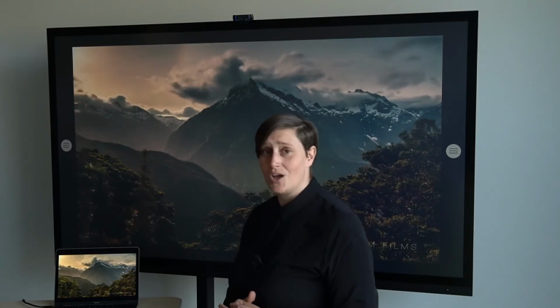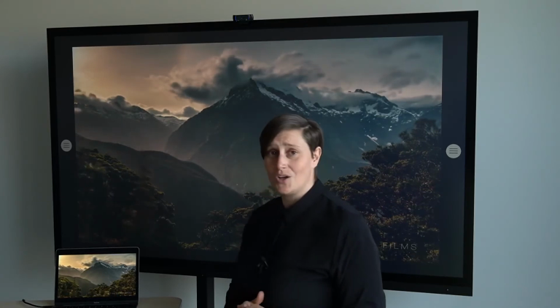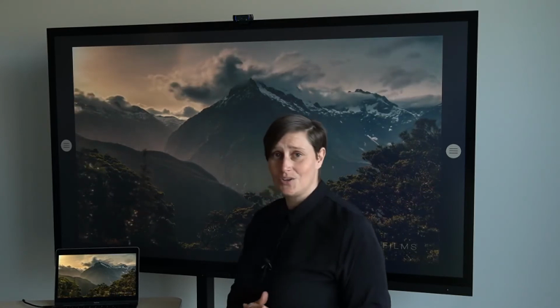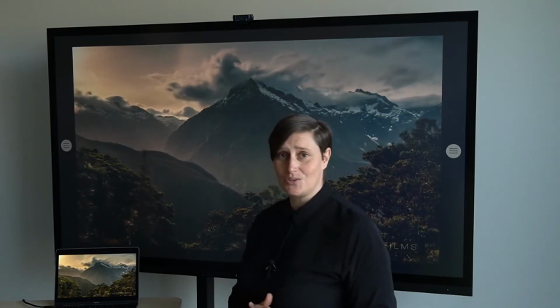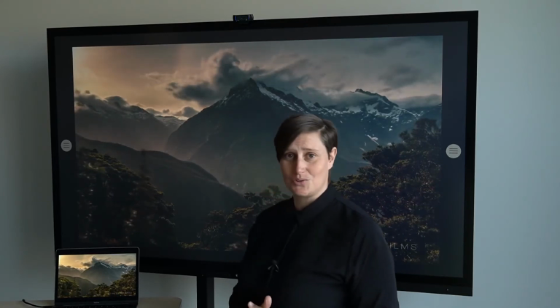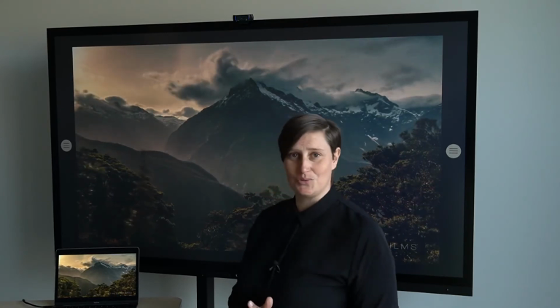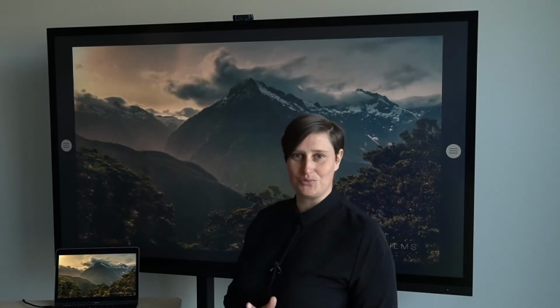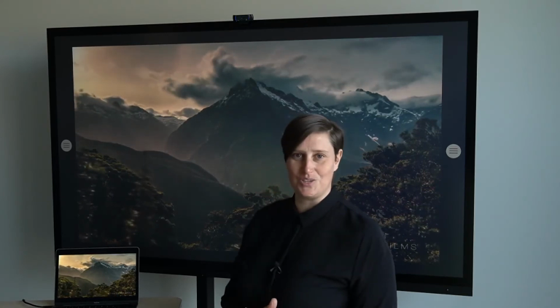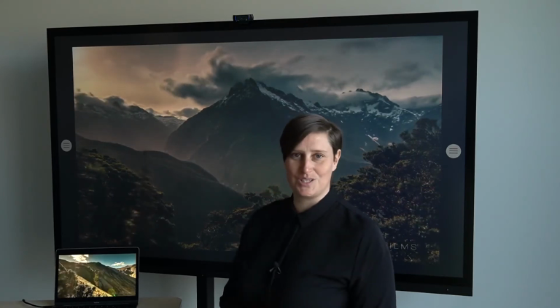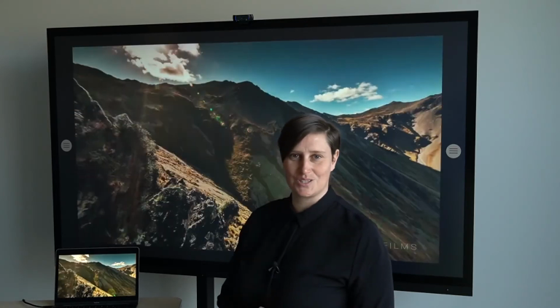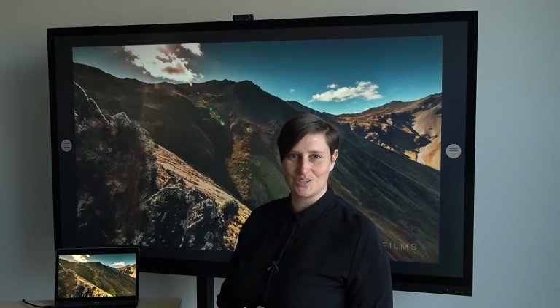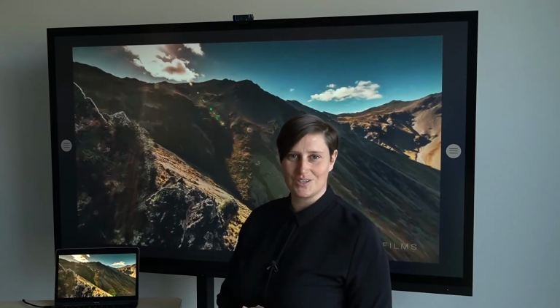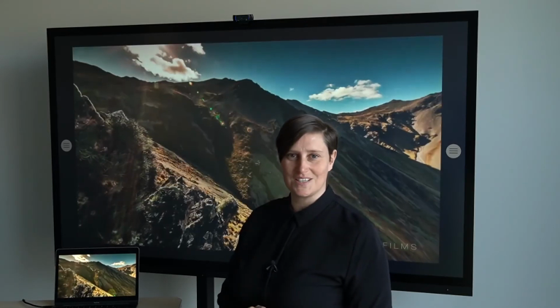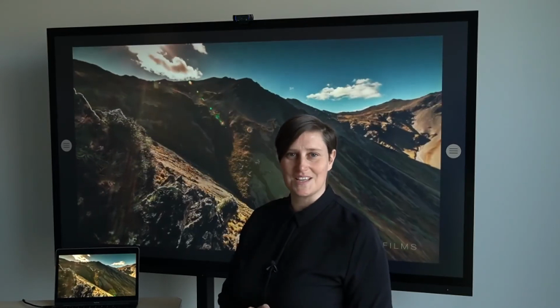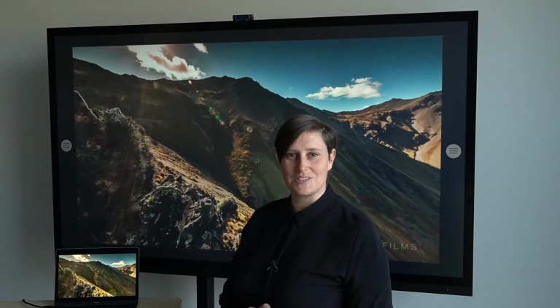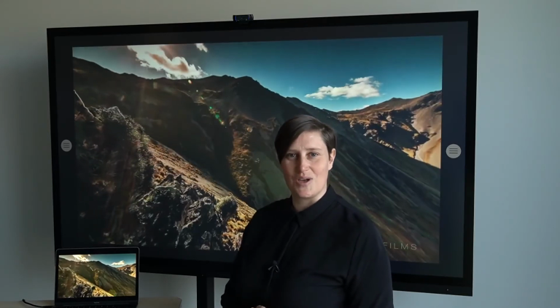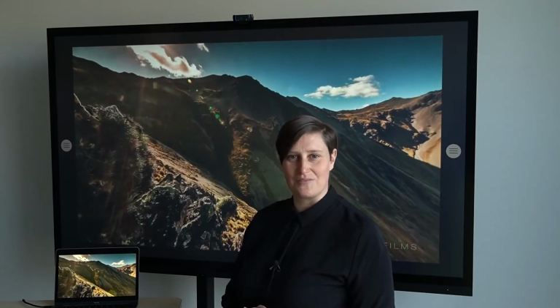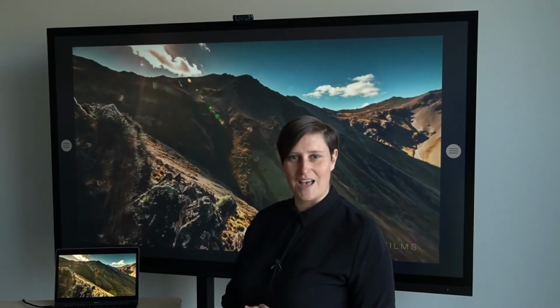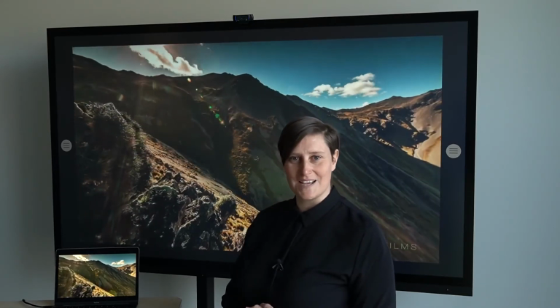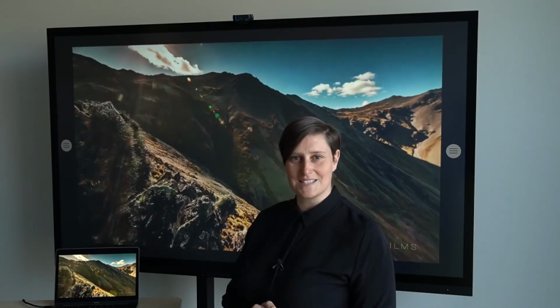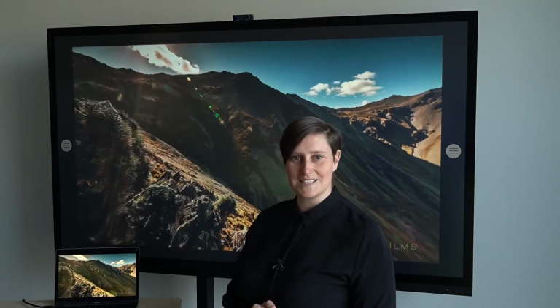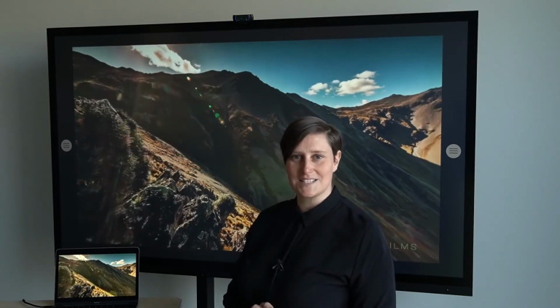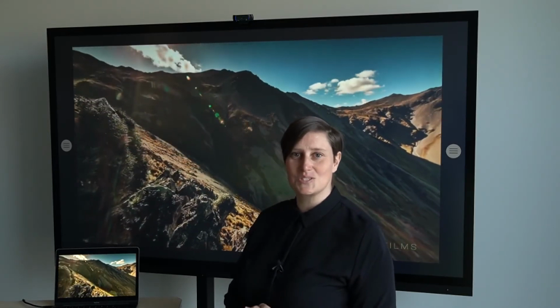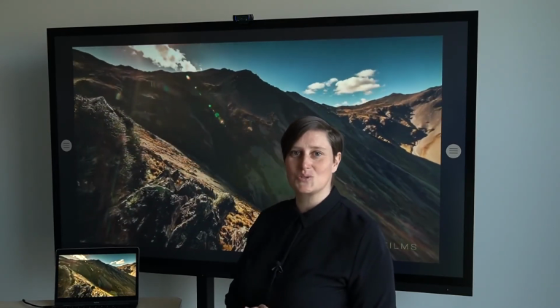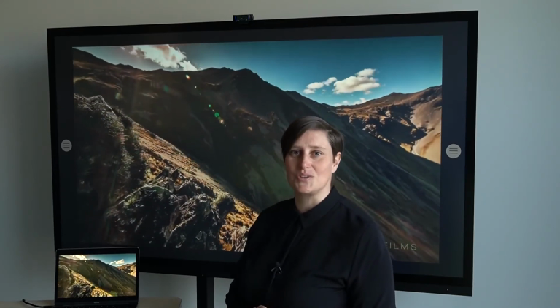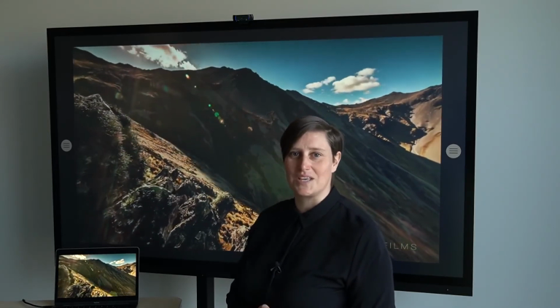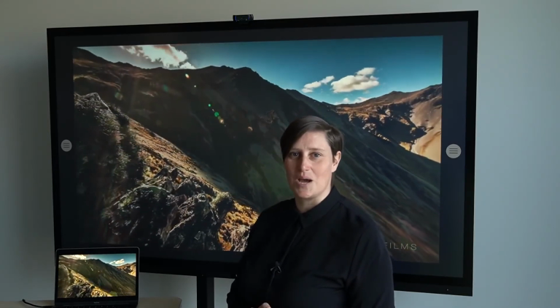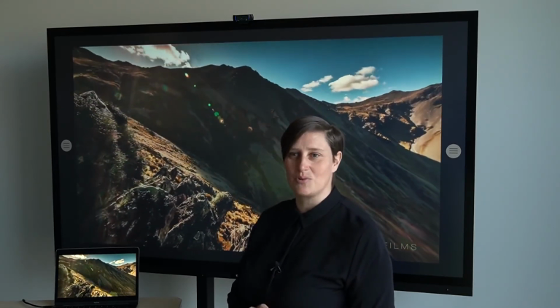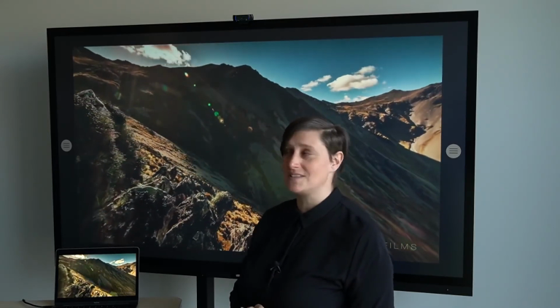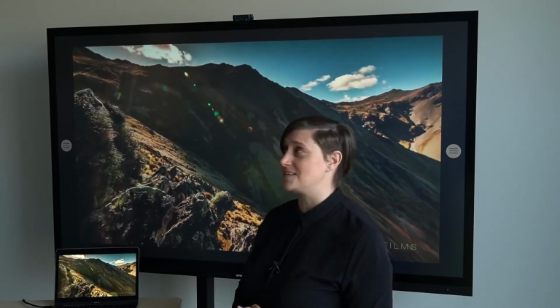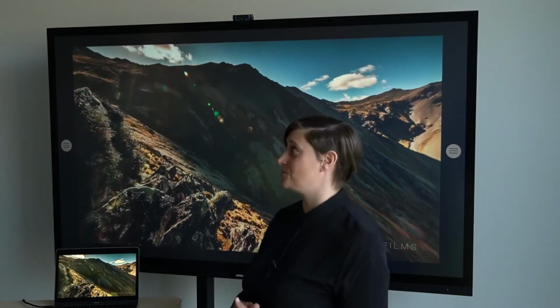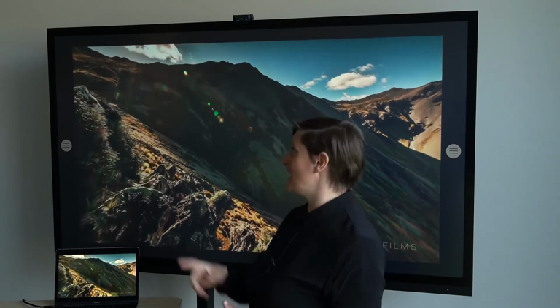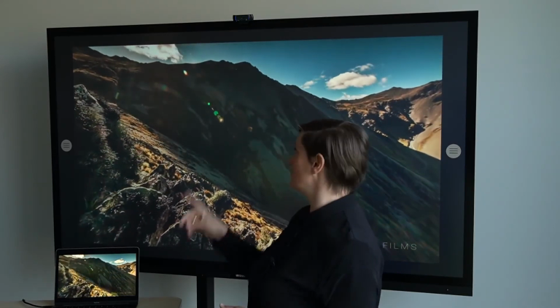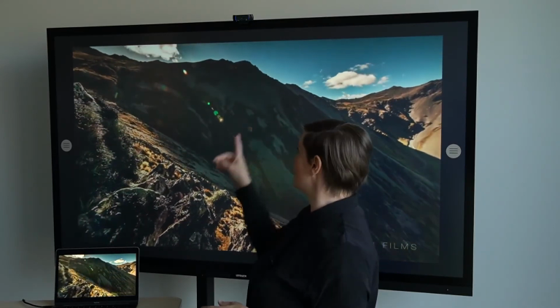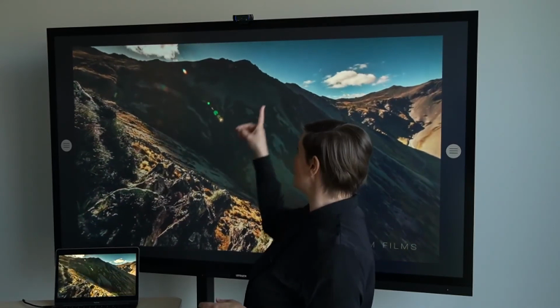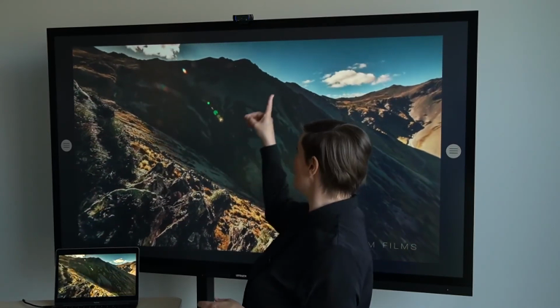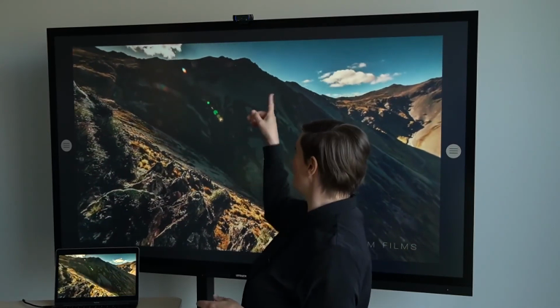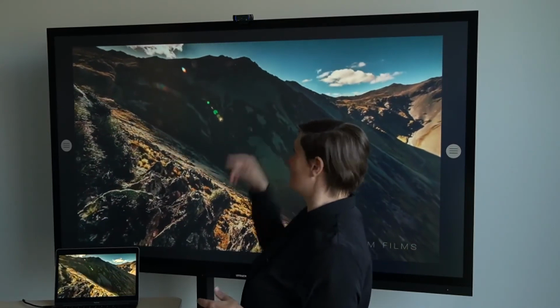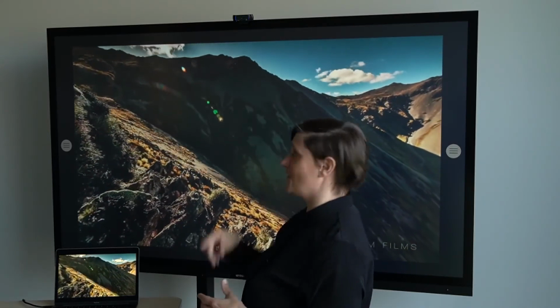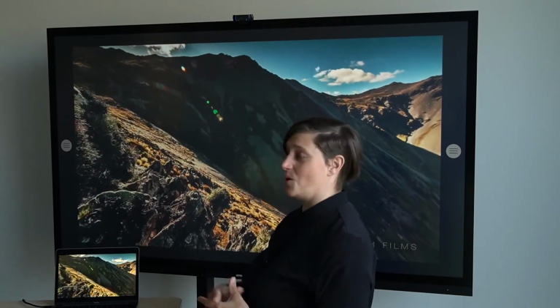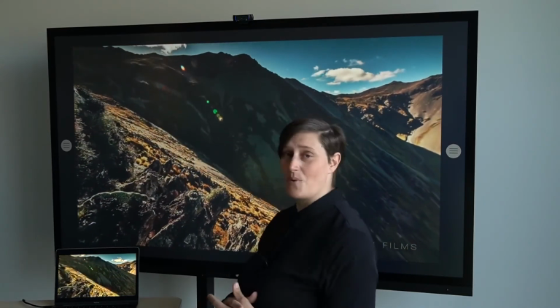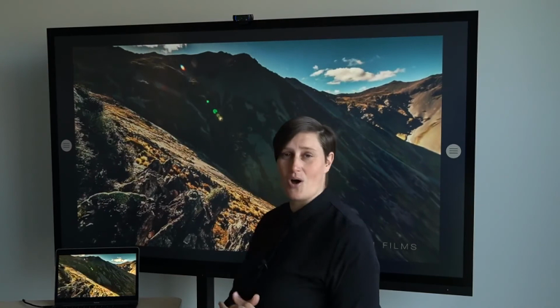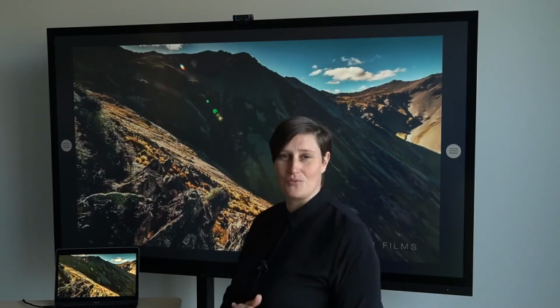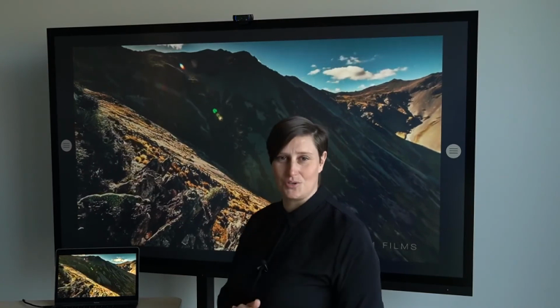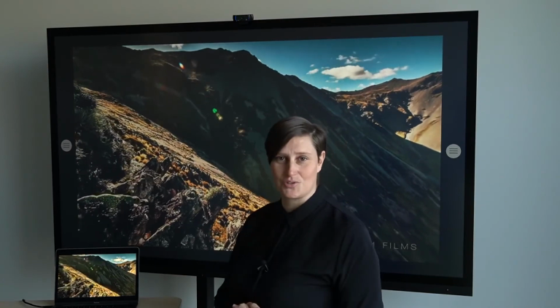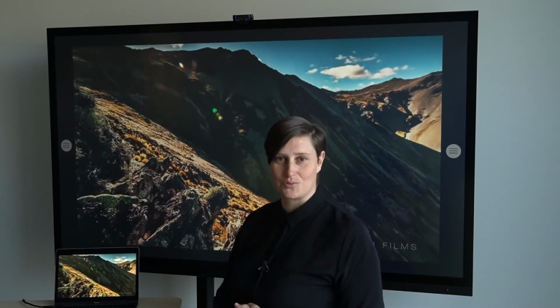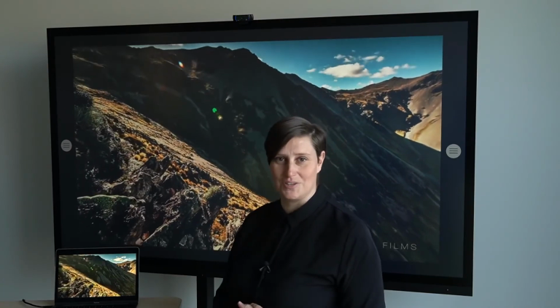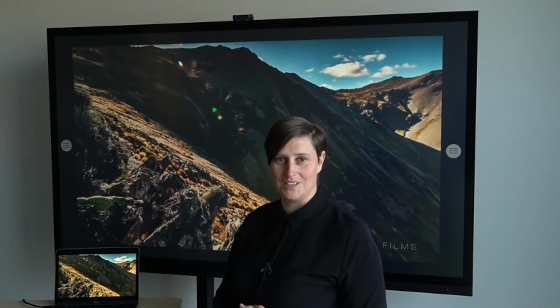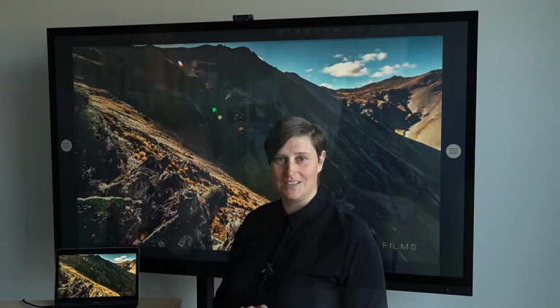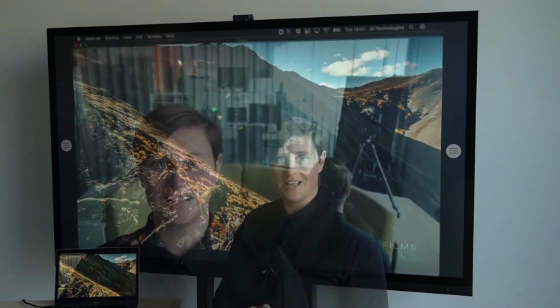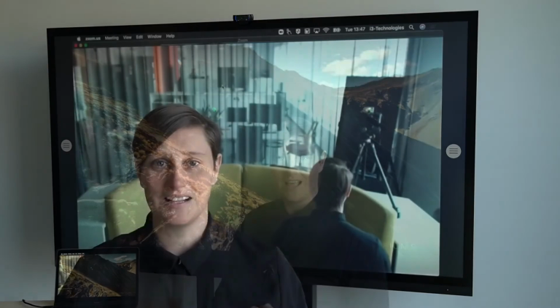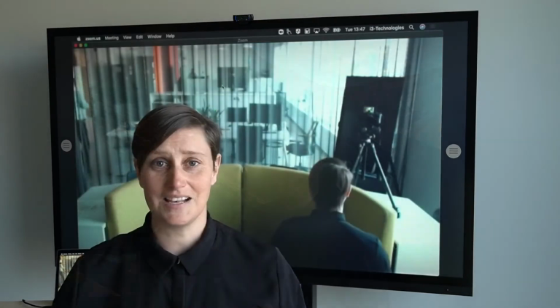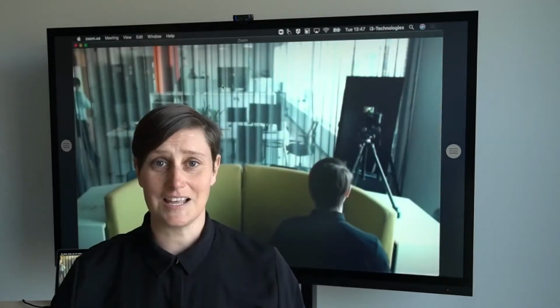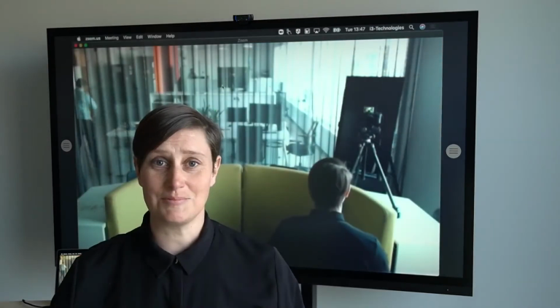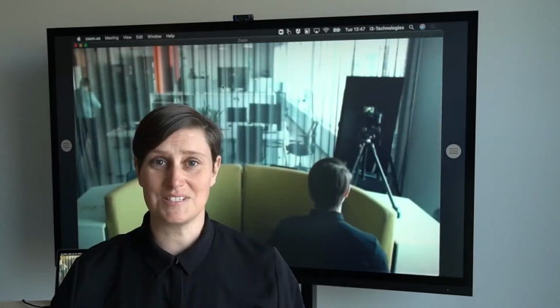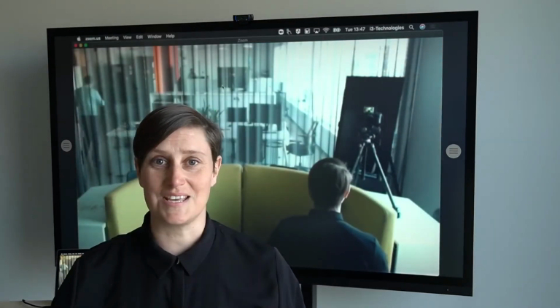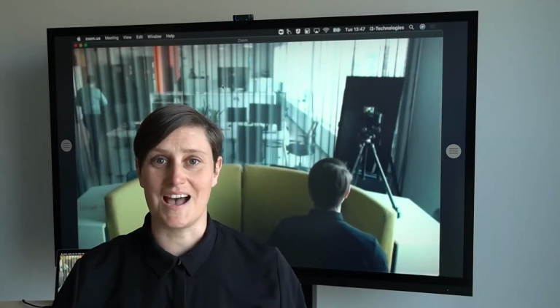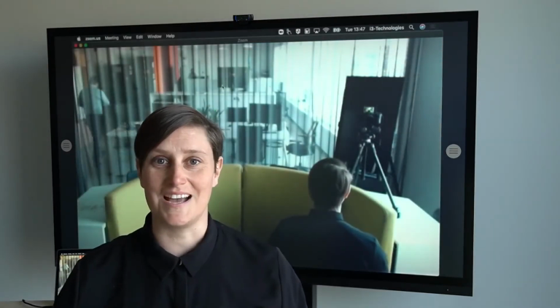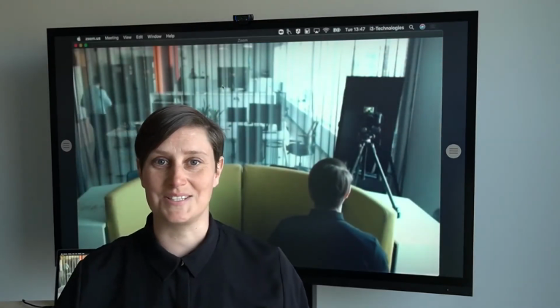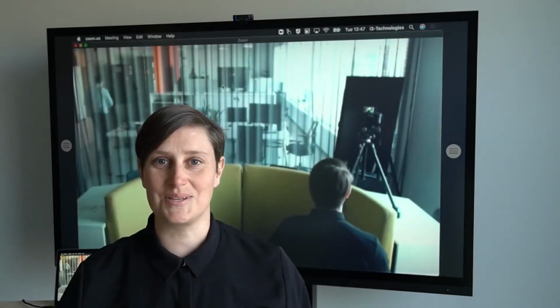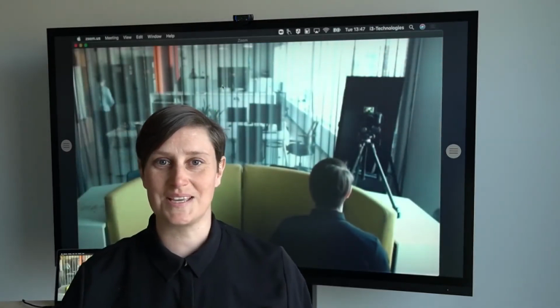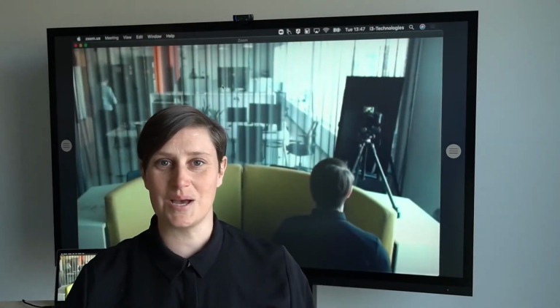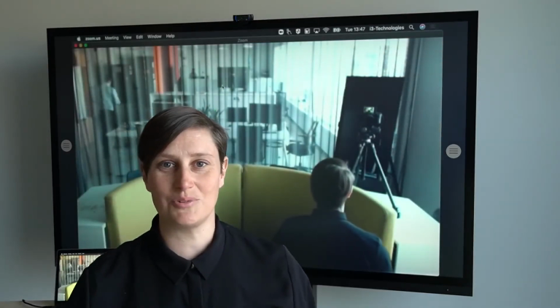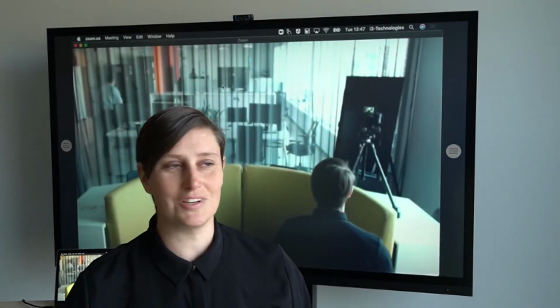Another cool feature is that you have access to the camera that's mounted on top of your screen.